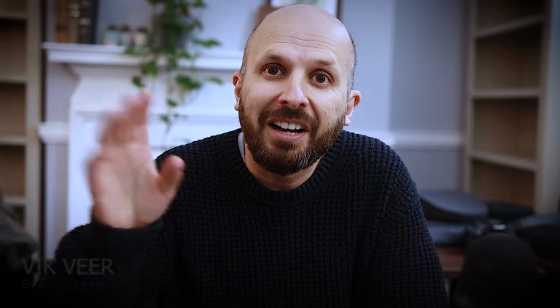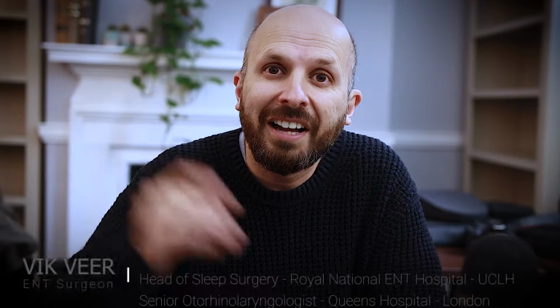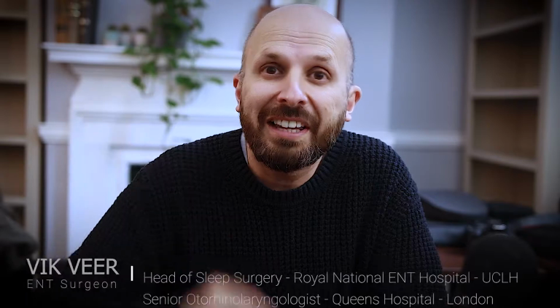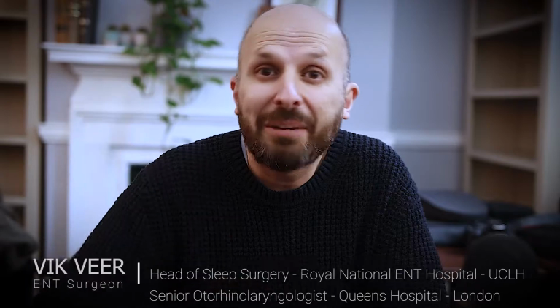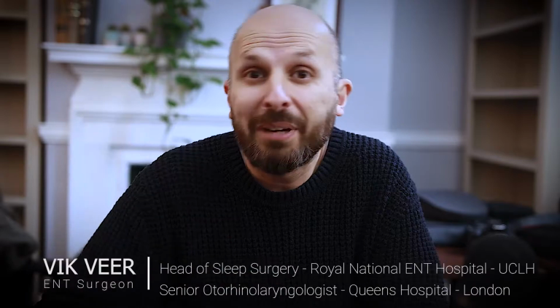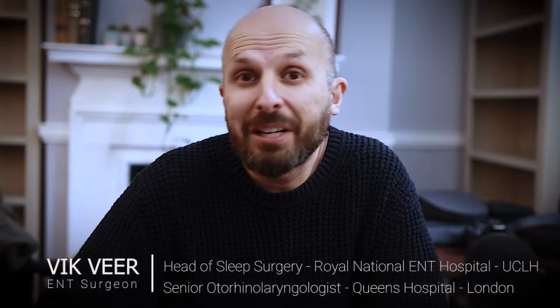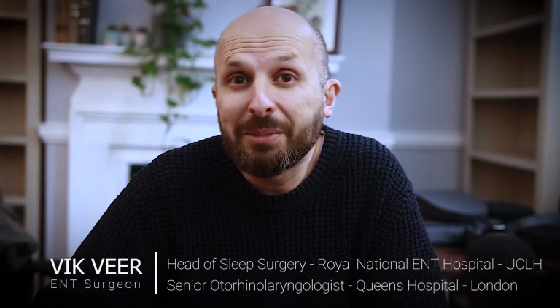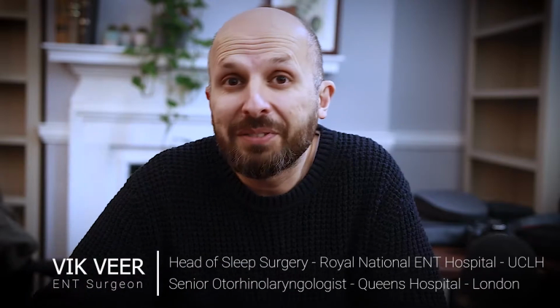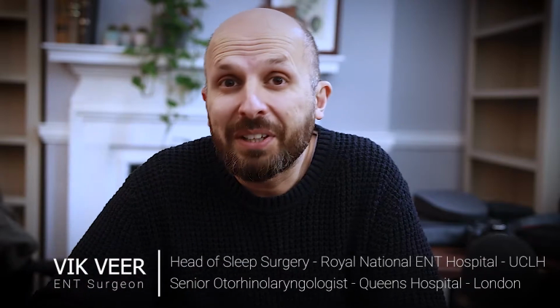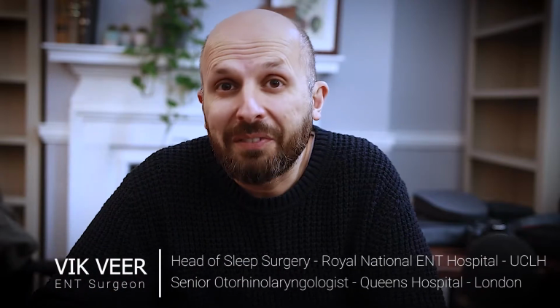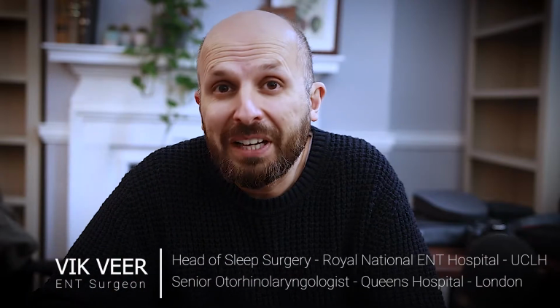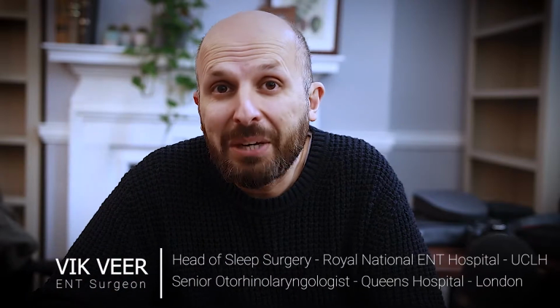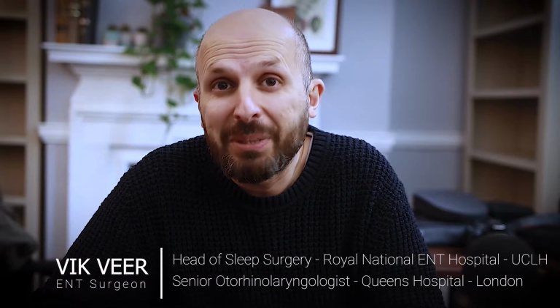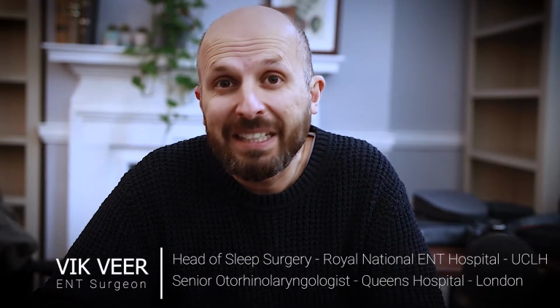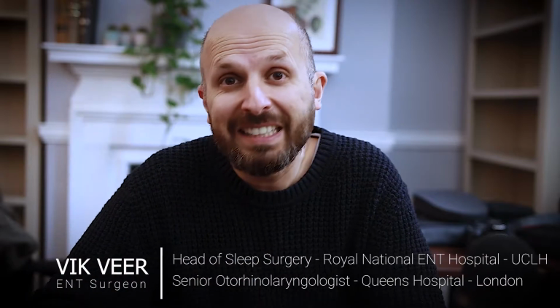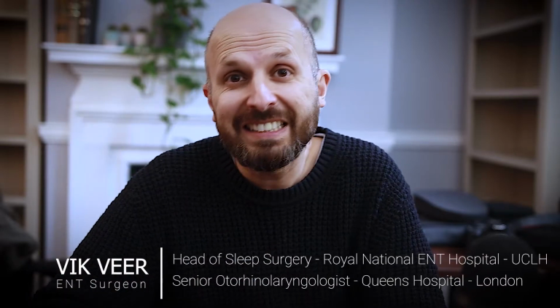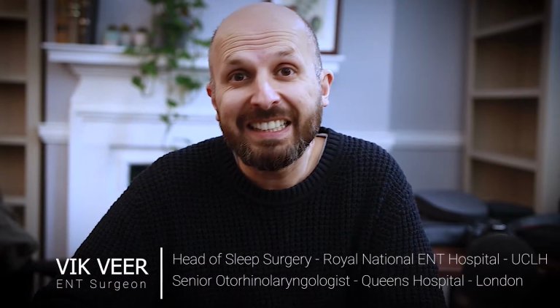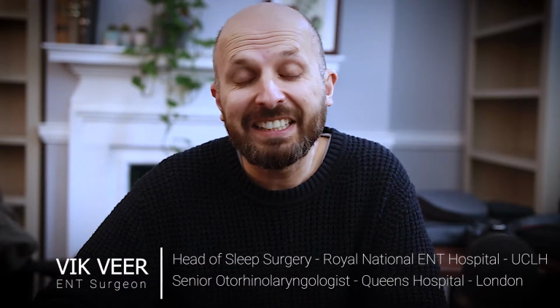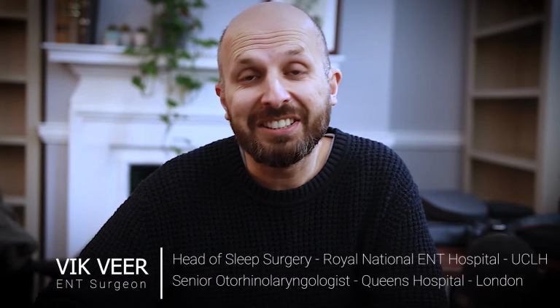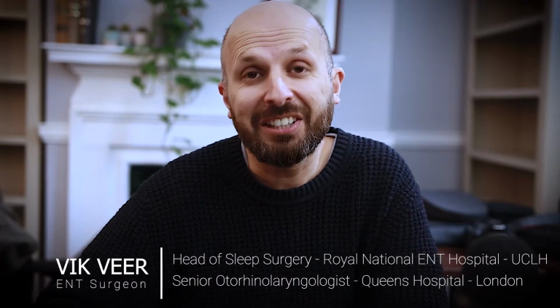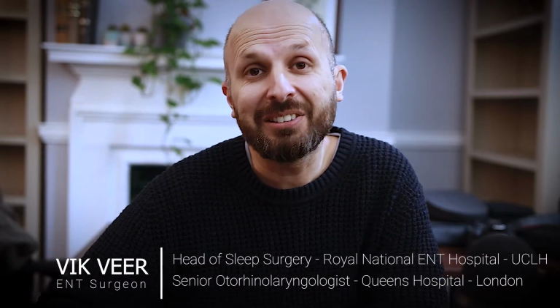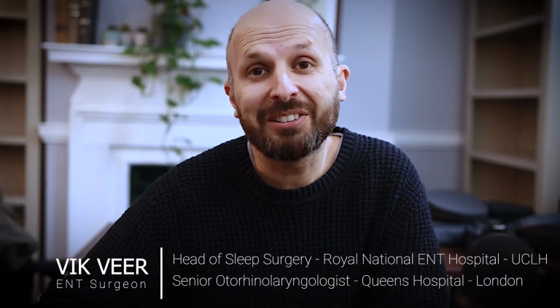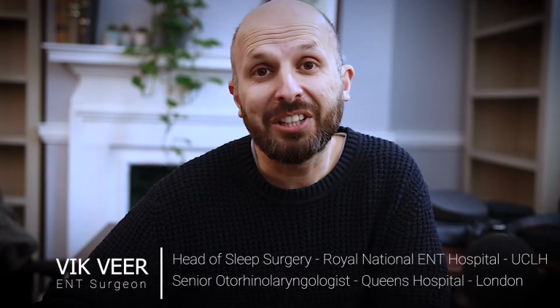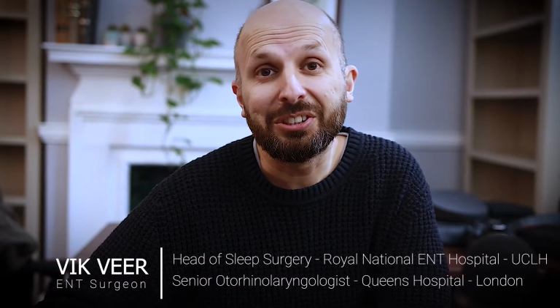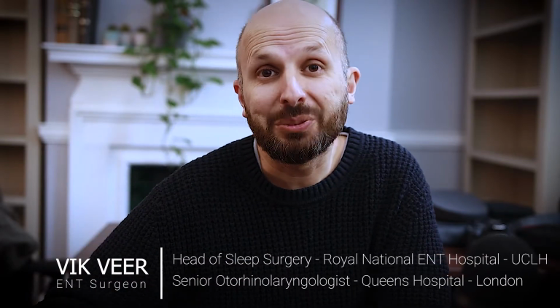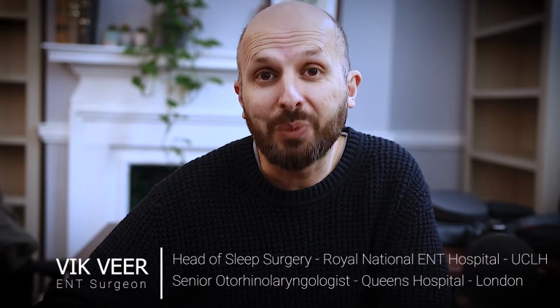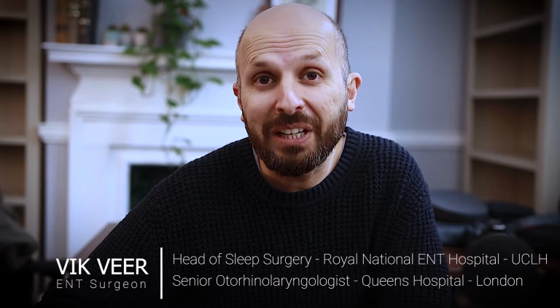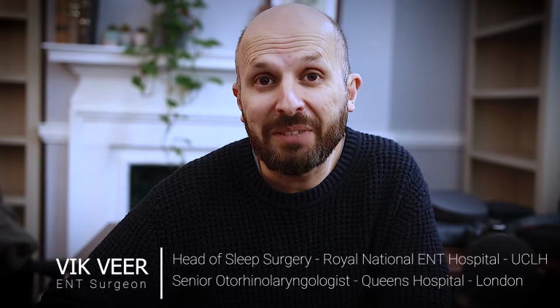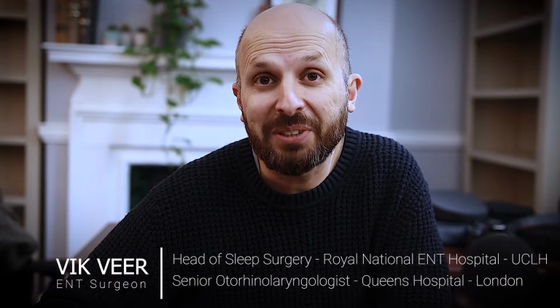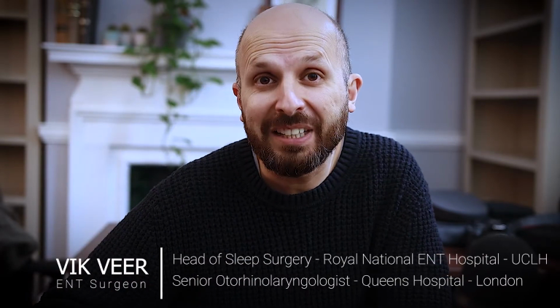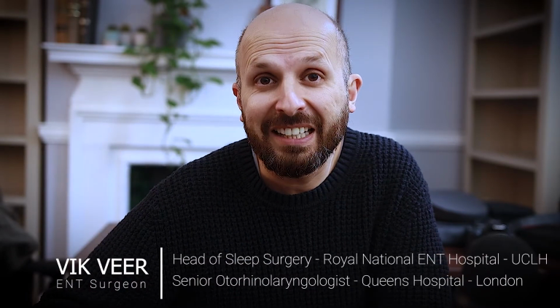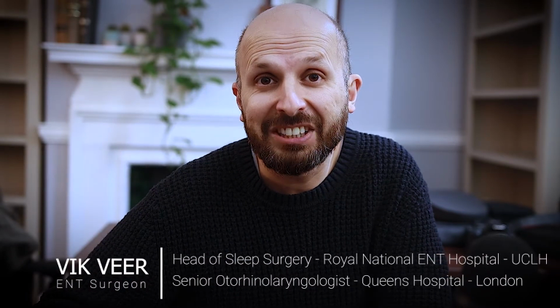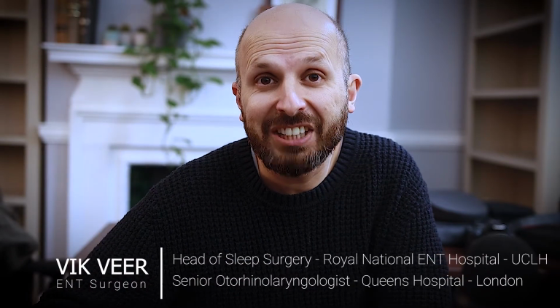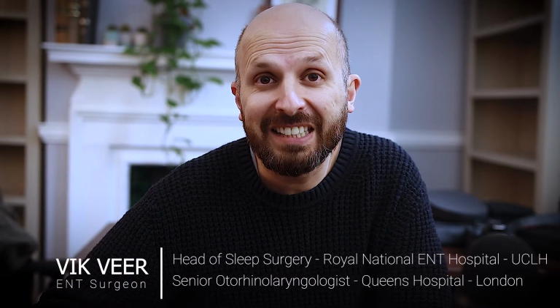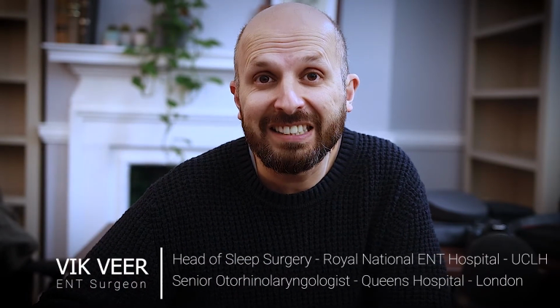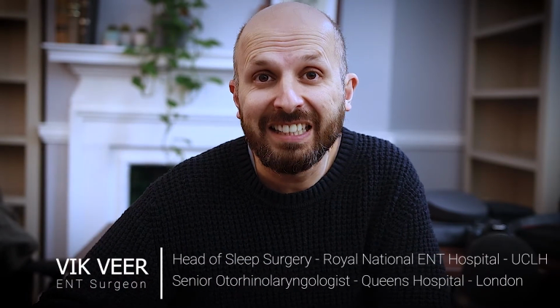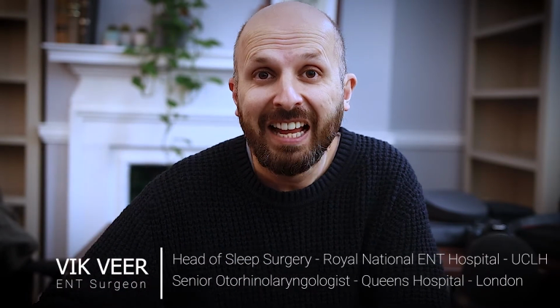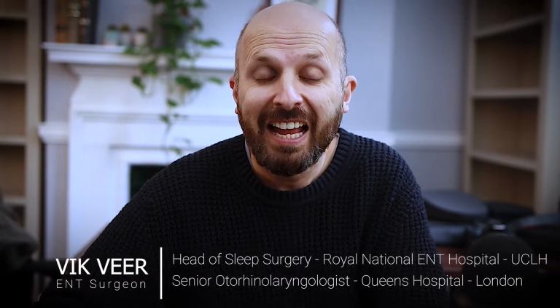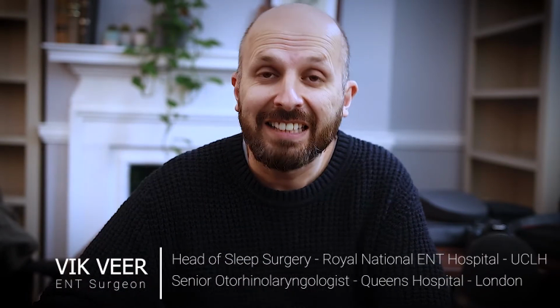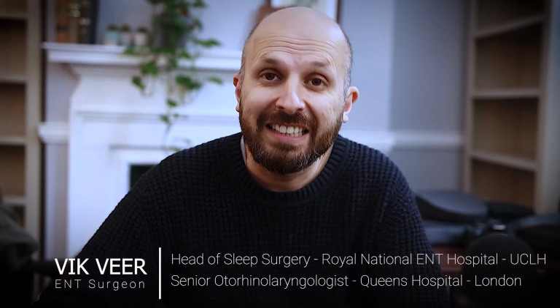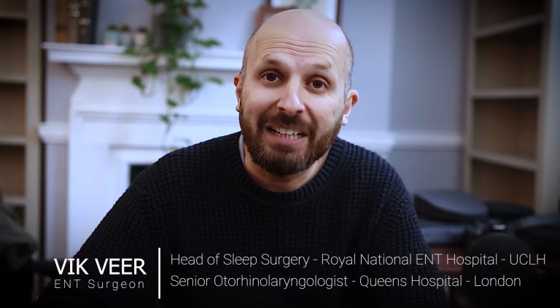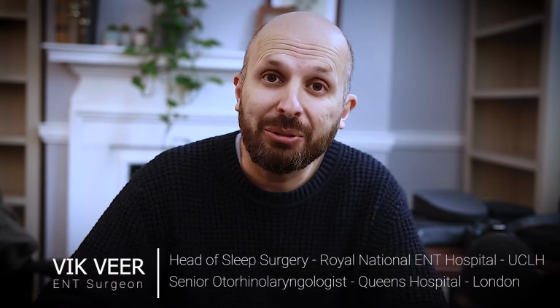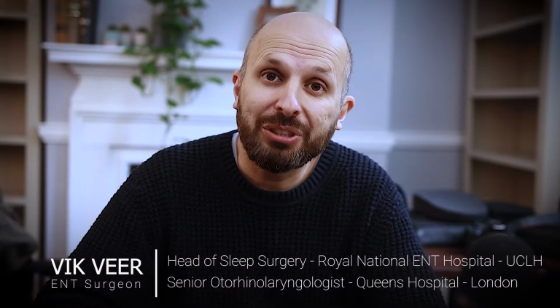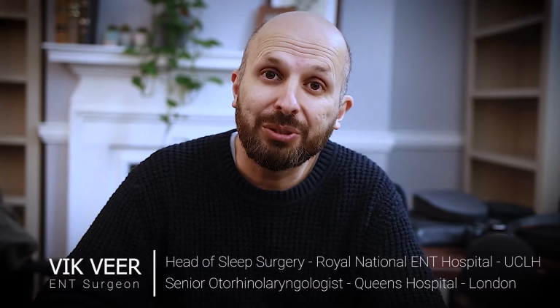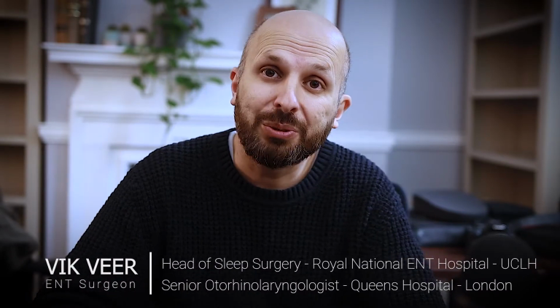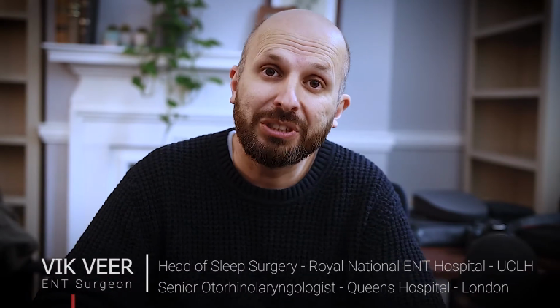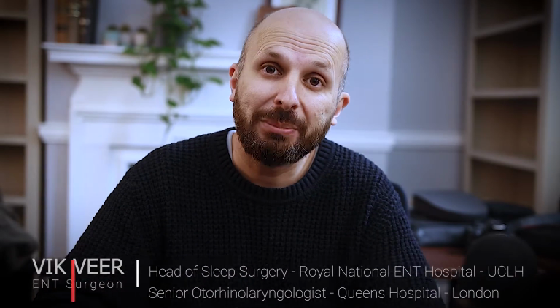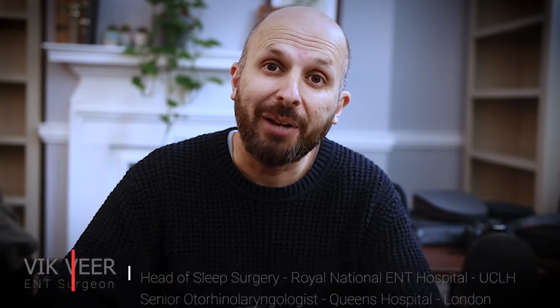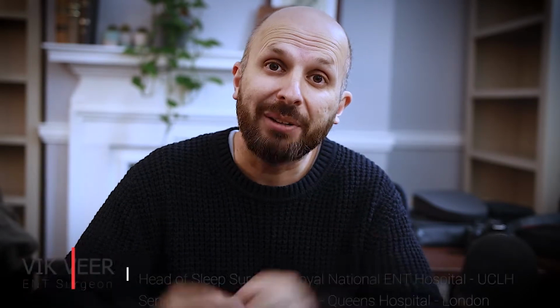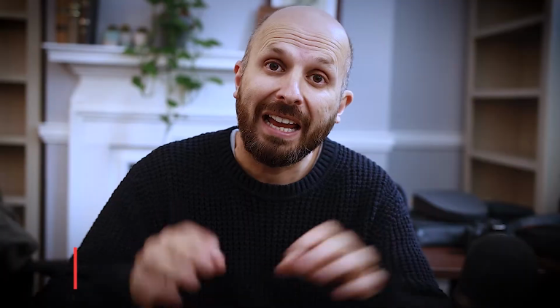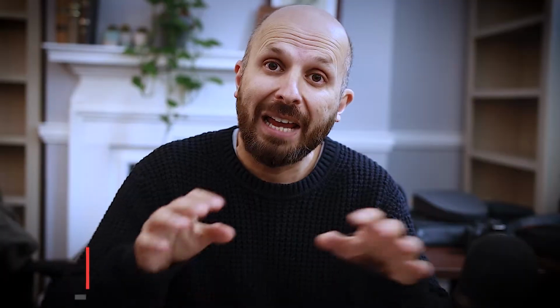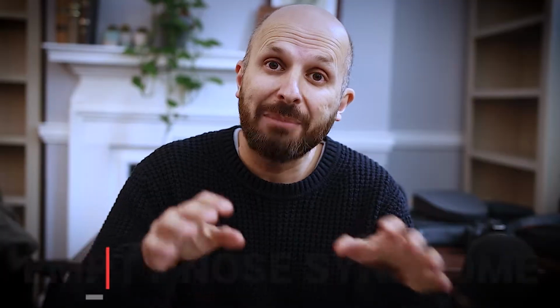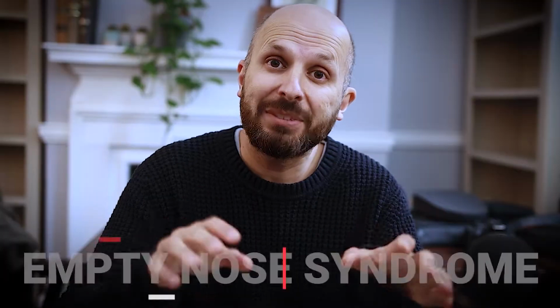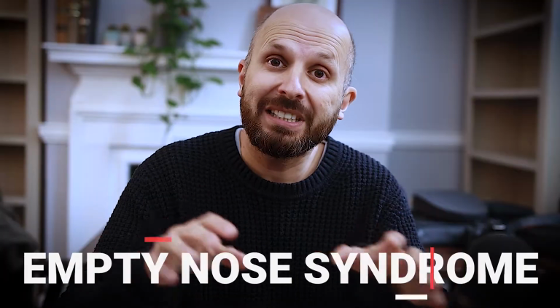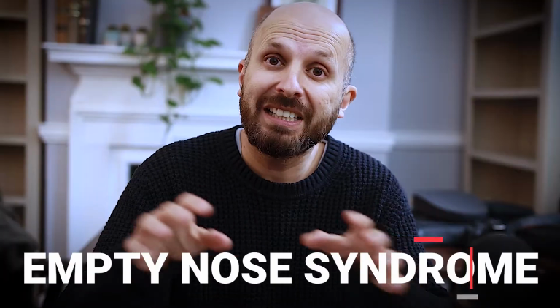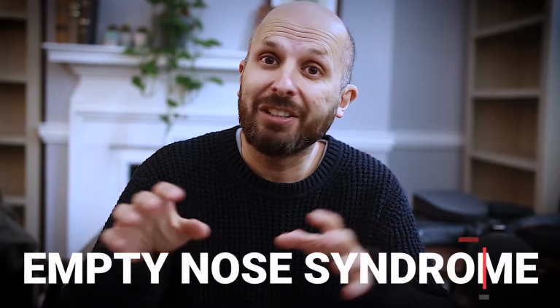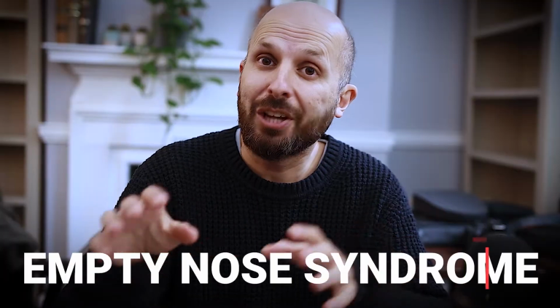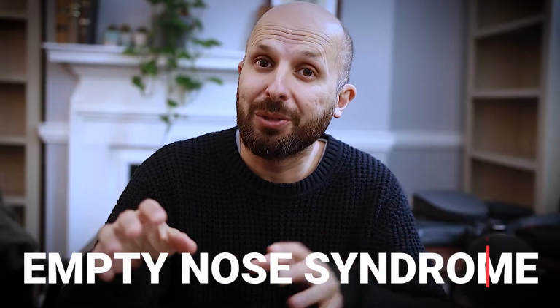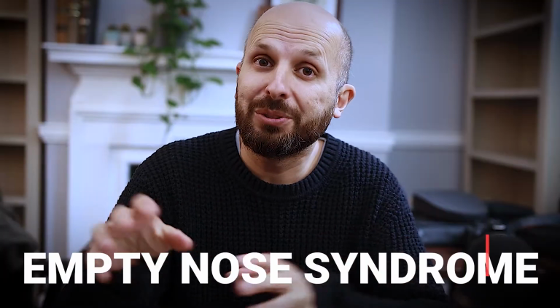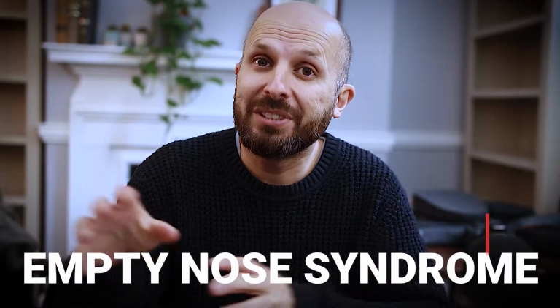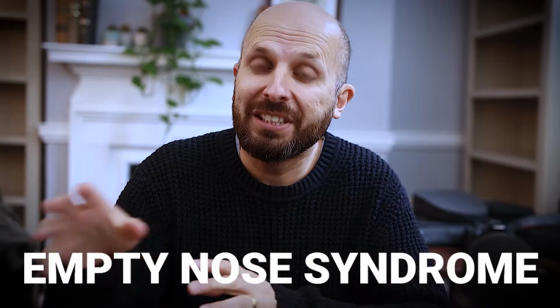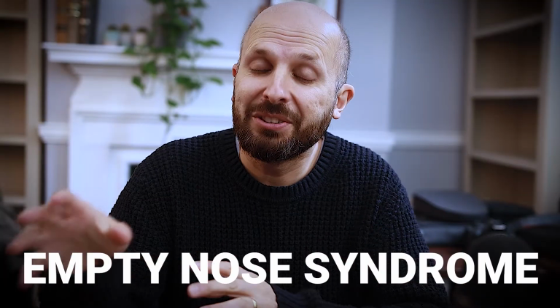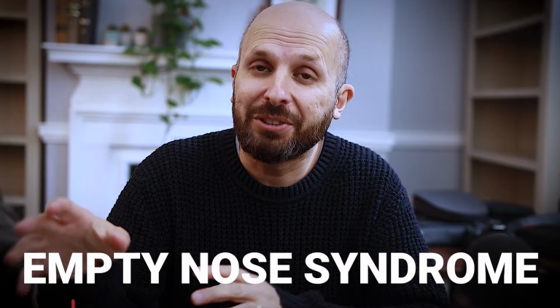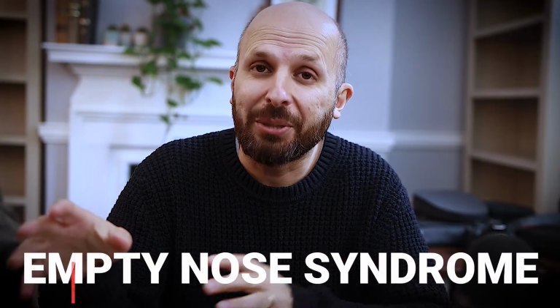Hi there, my name is Vic Beer. I'm an ENT consultant surgeon working for the NHS and today I'm going to talk to you about empty nose syndrome.